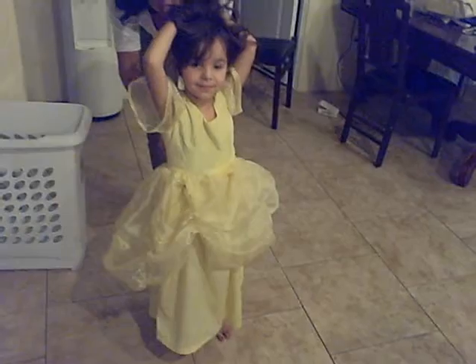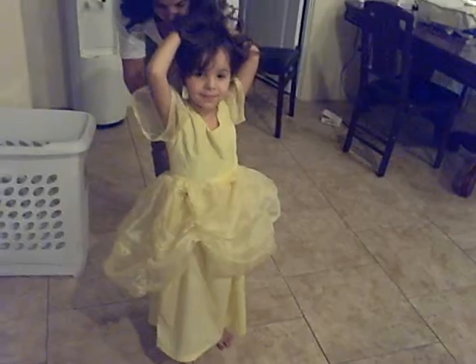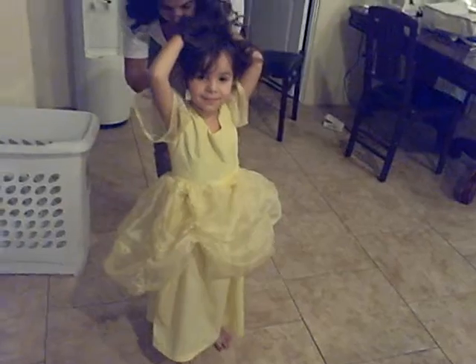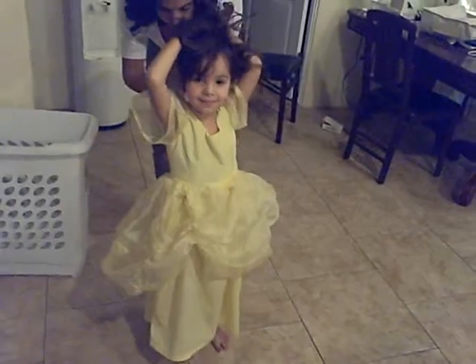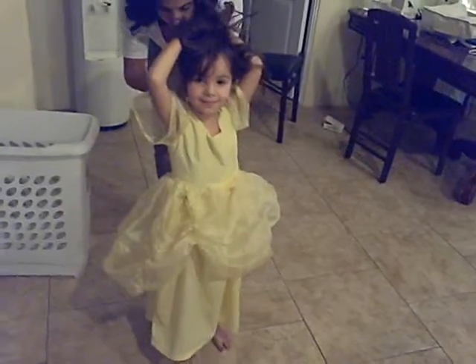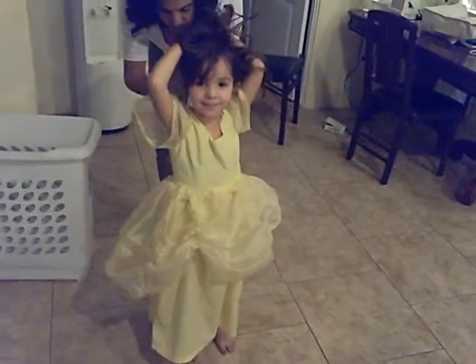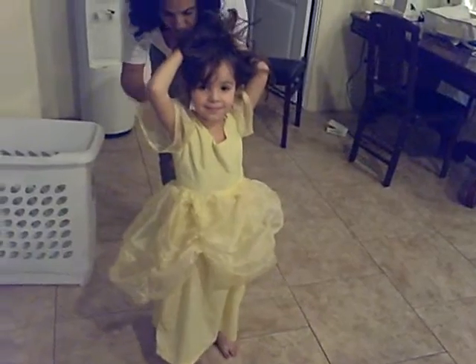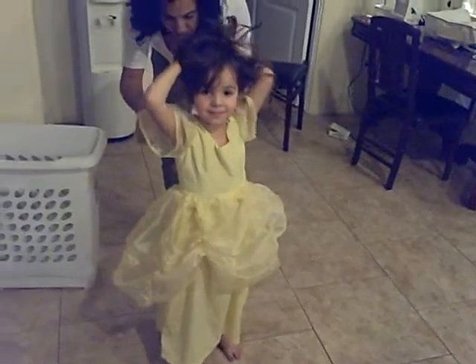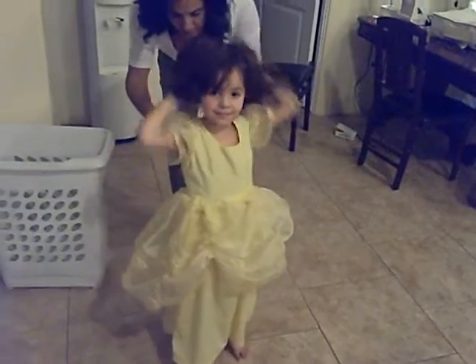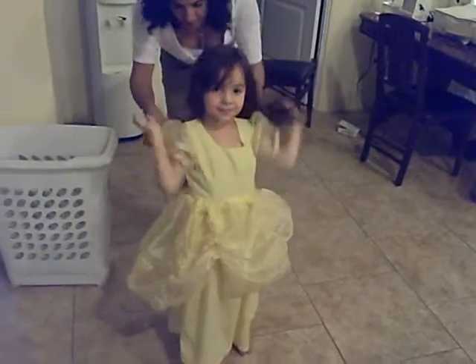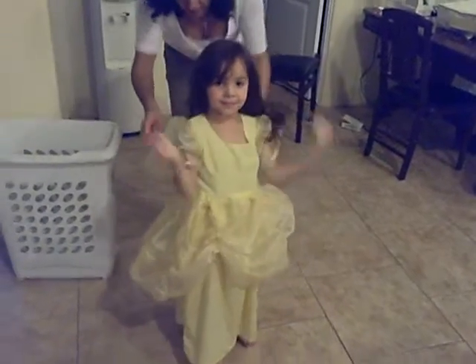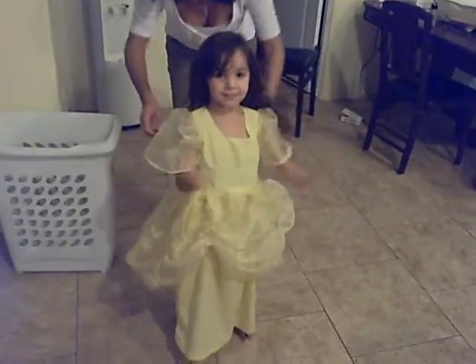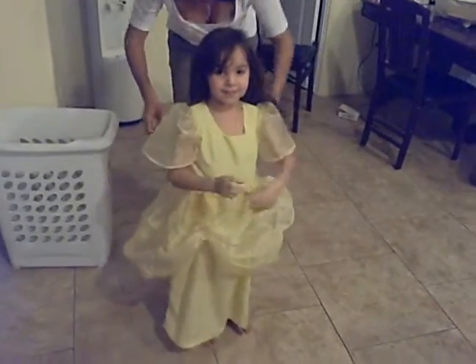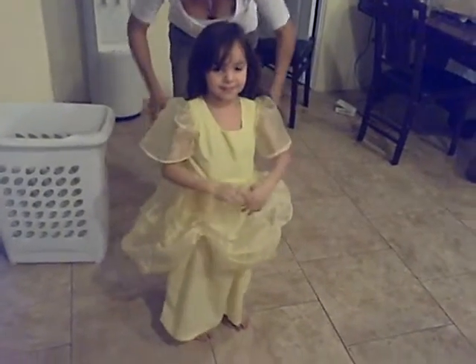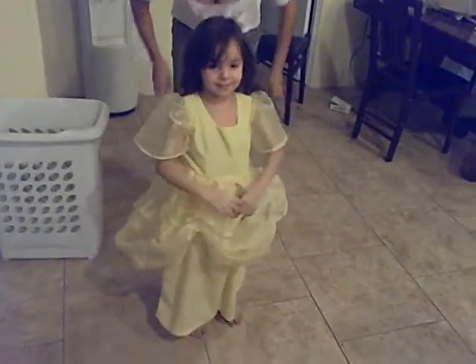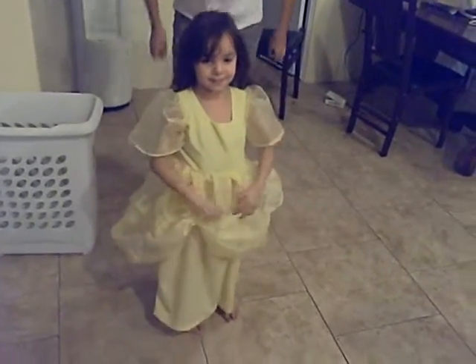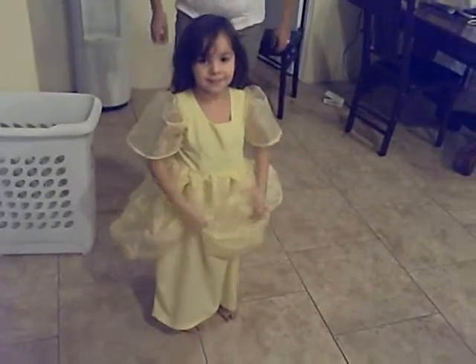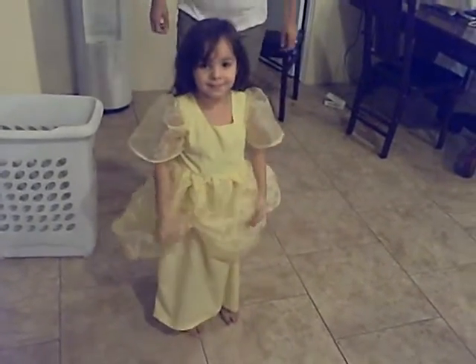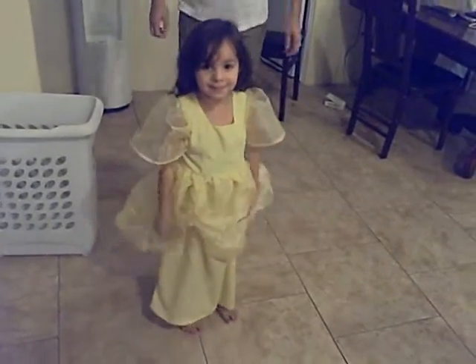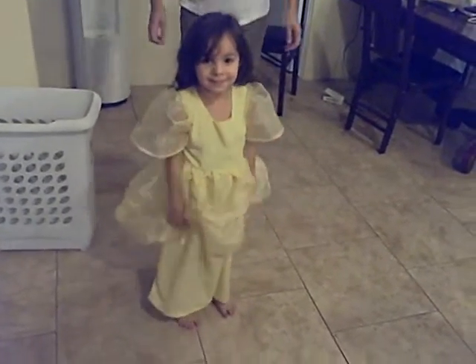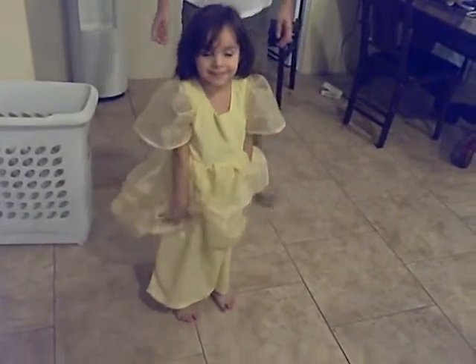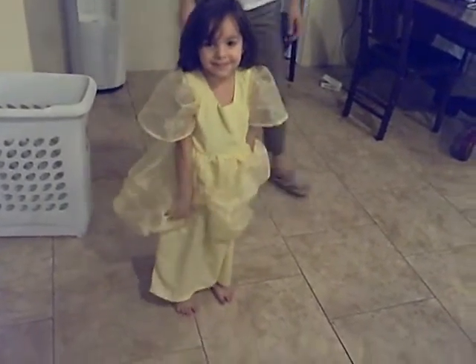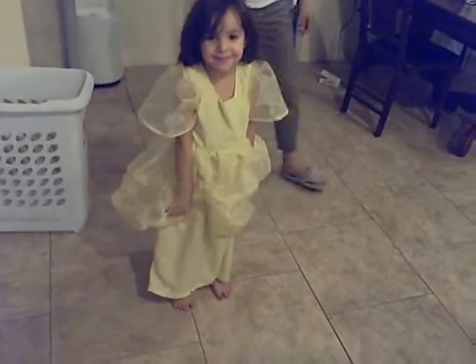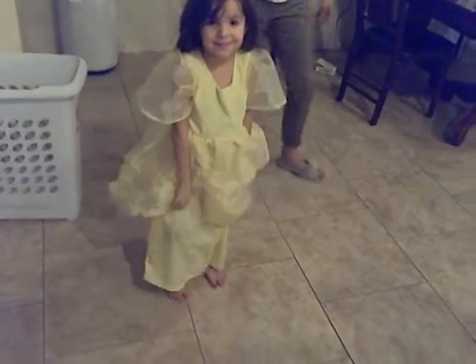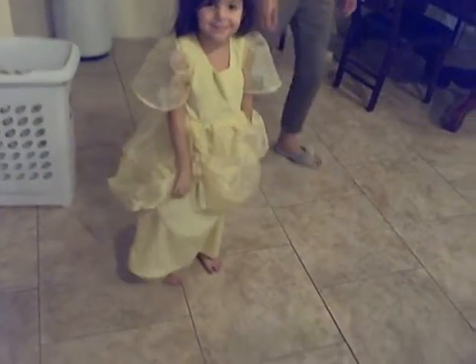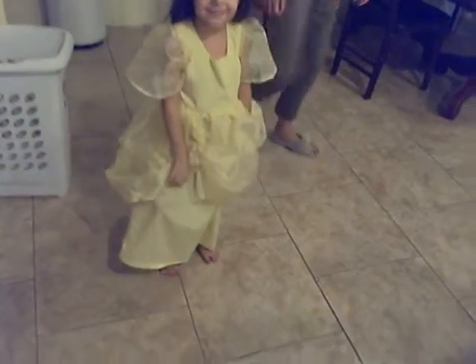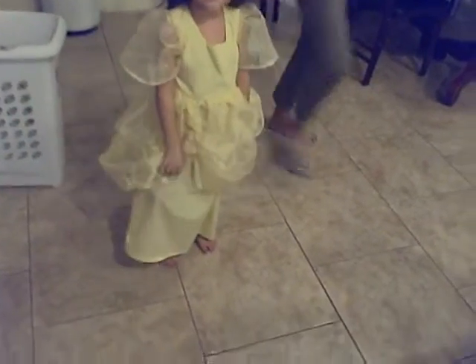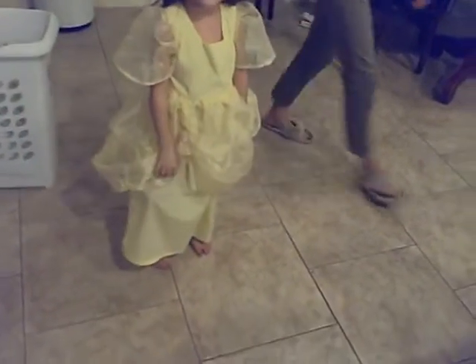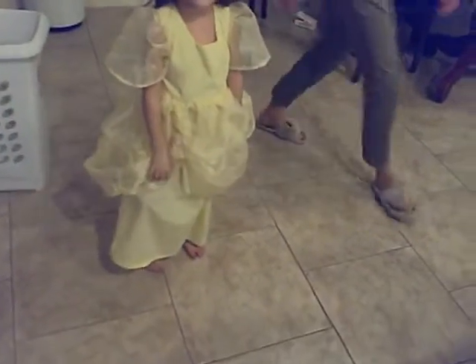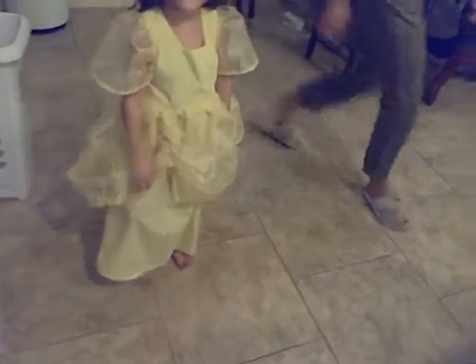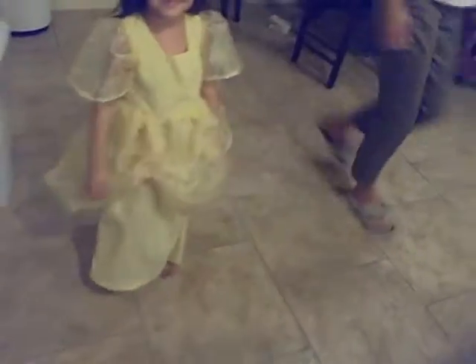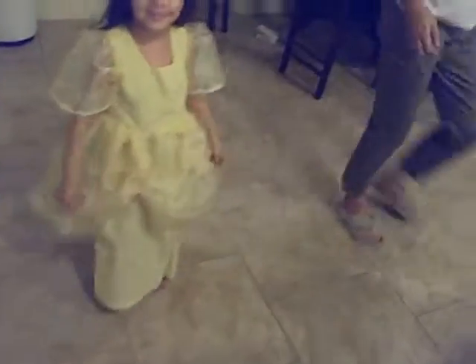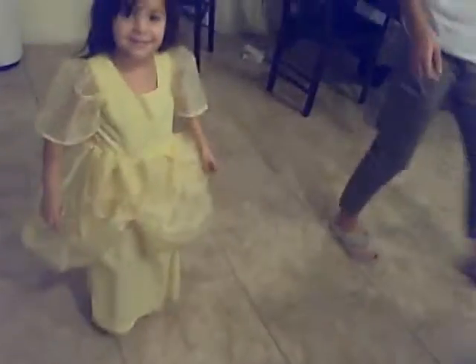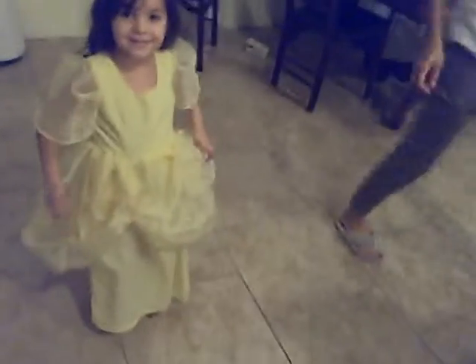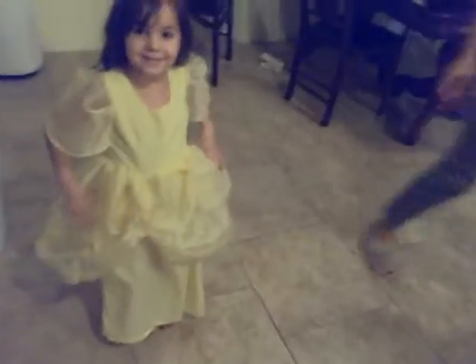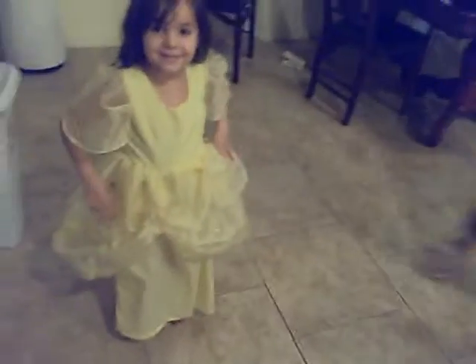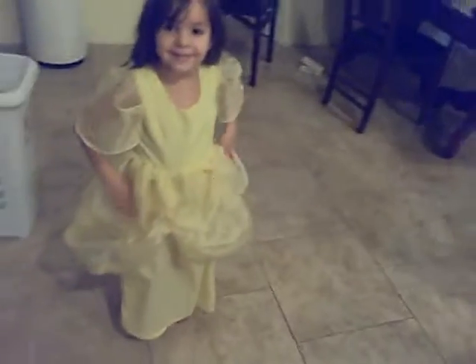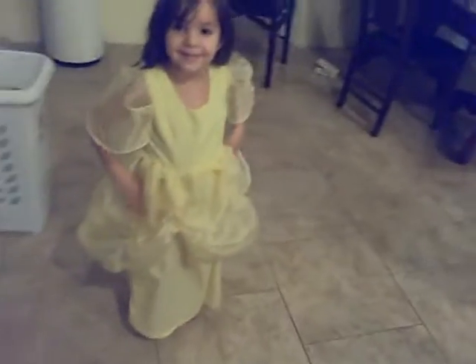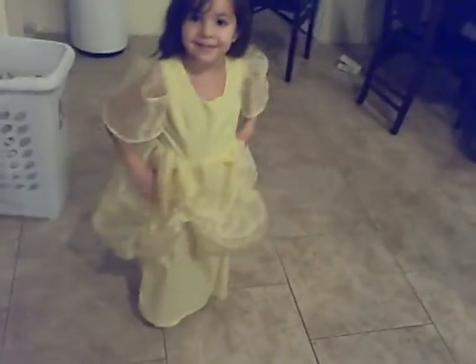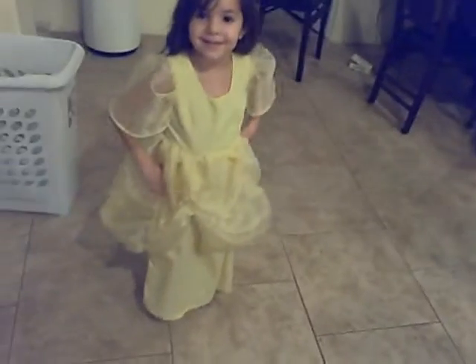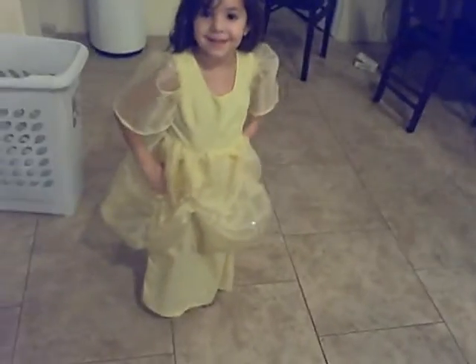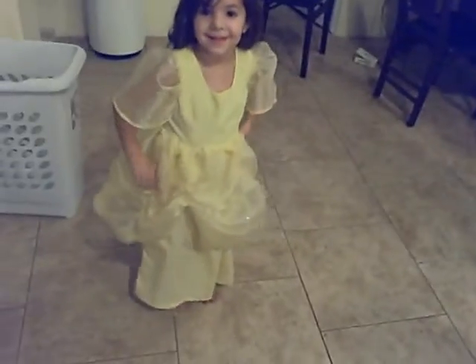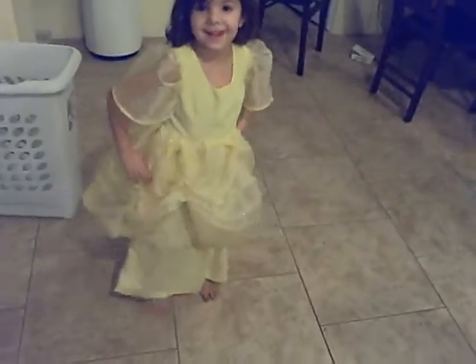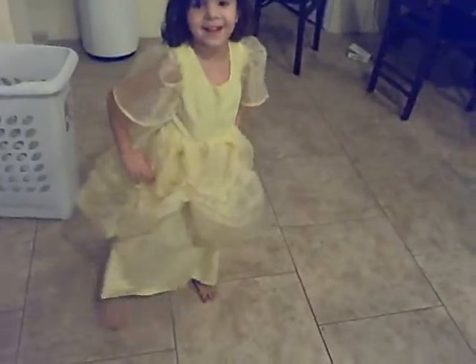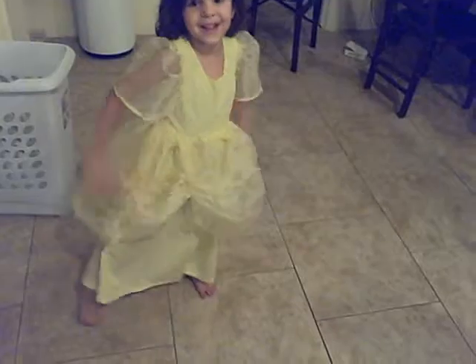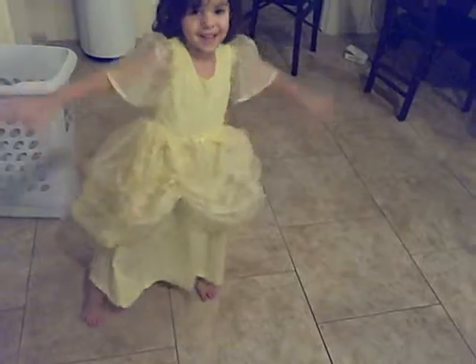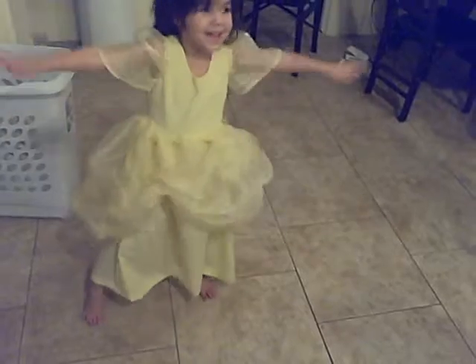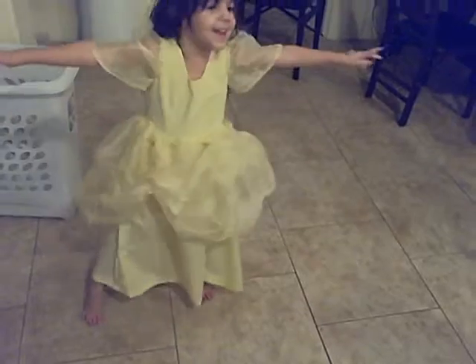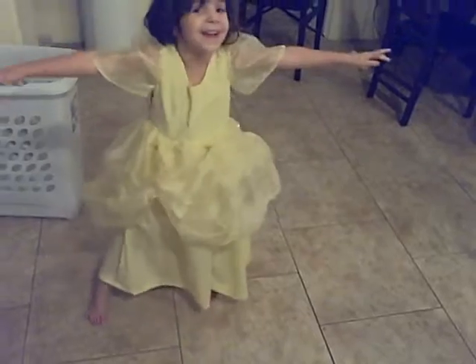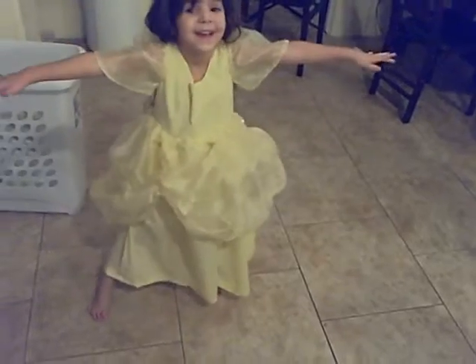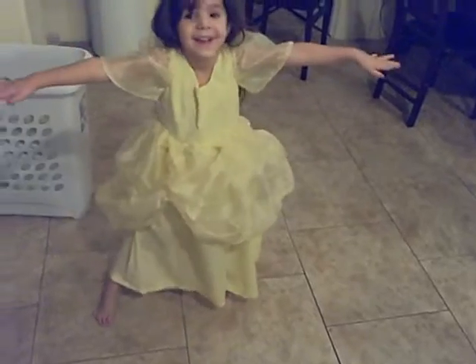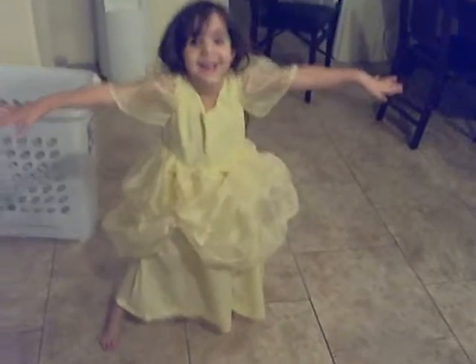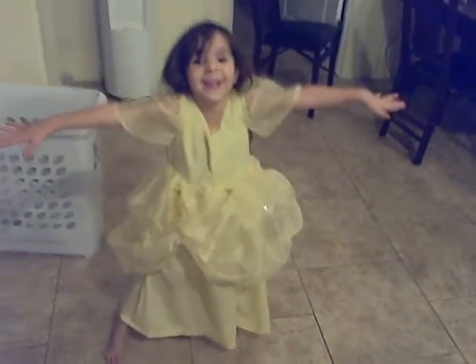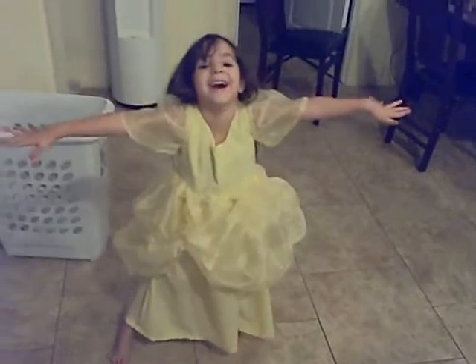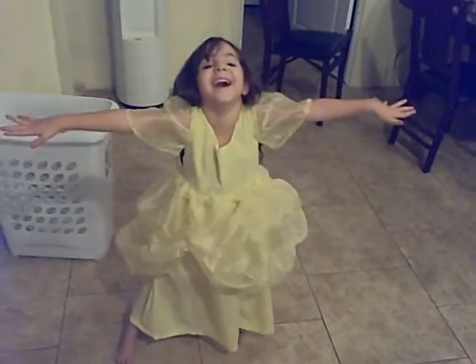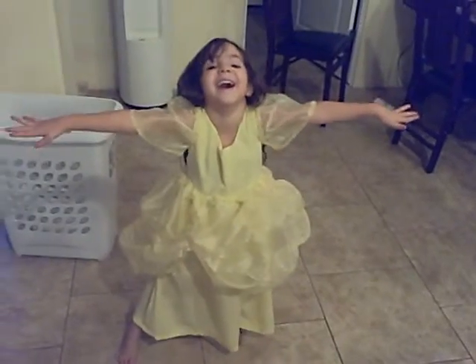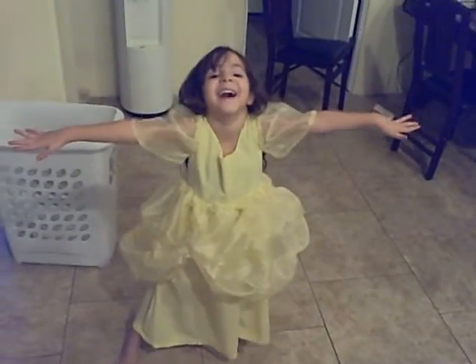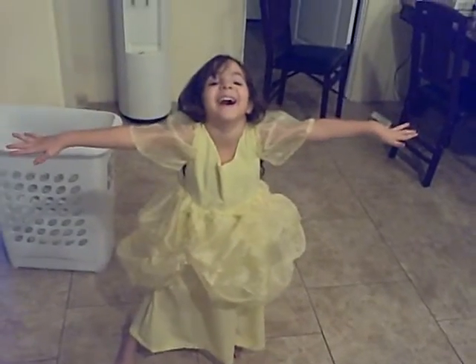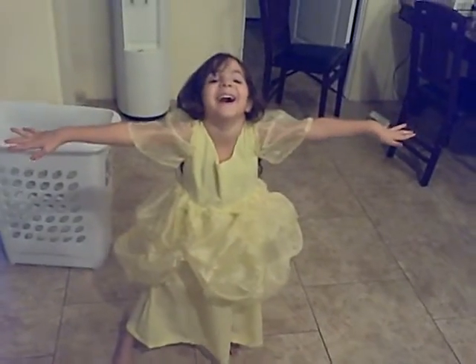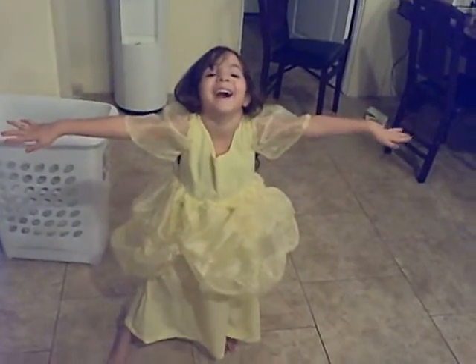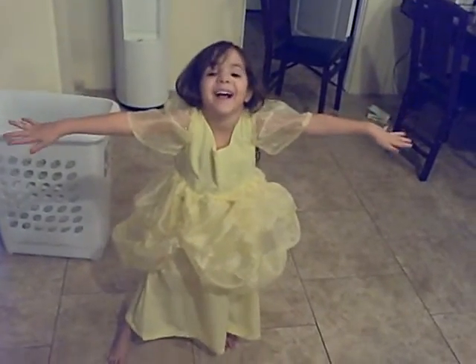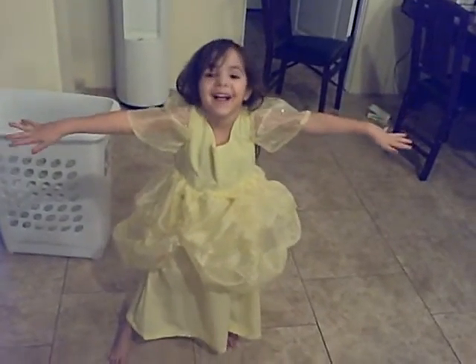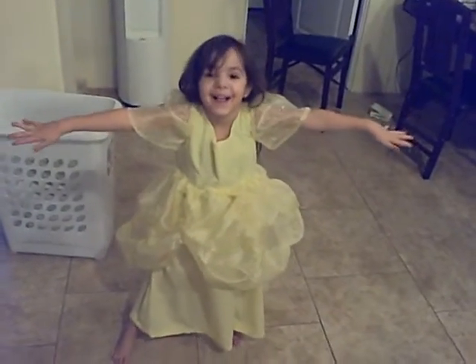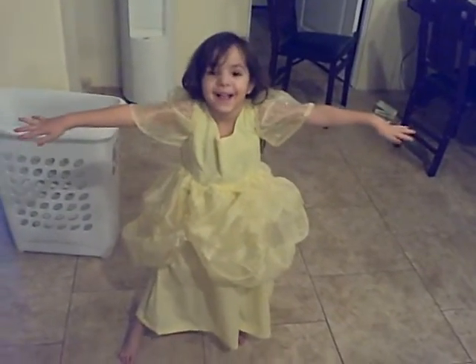Okay, the essential final try on. Can you hold your arms out to the side? Okay, can you turn around?